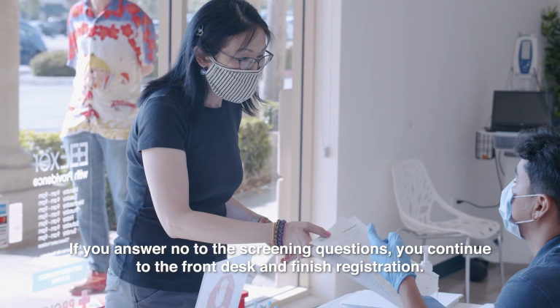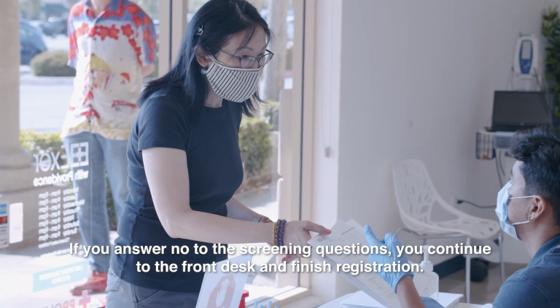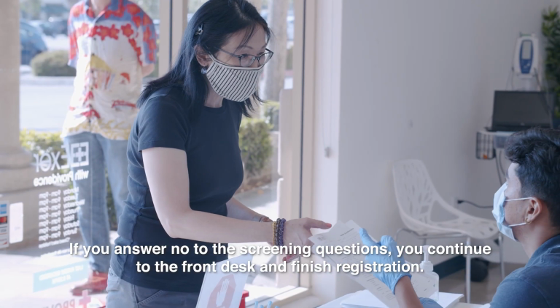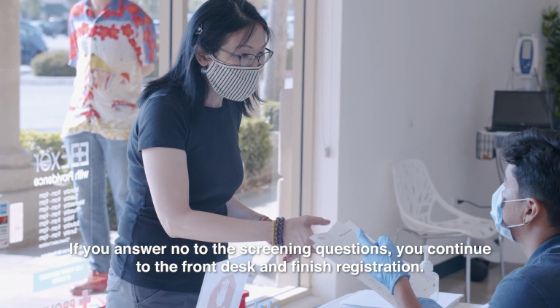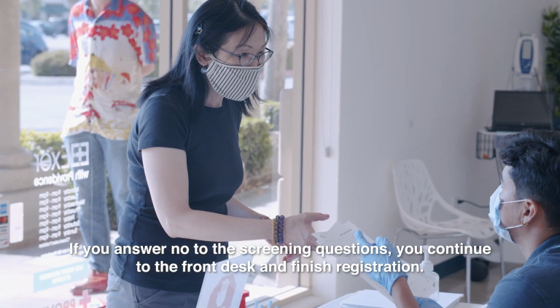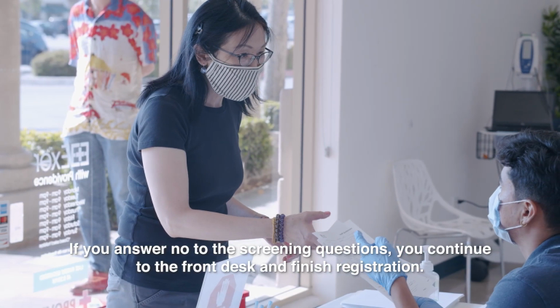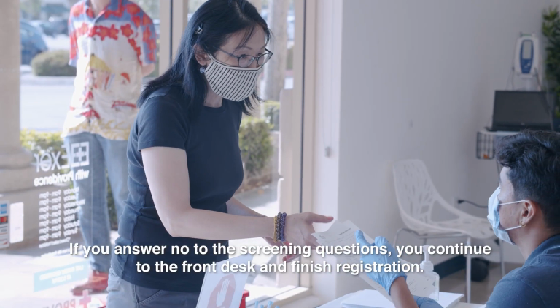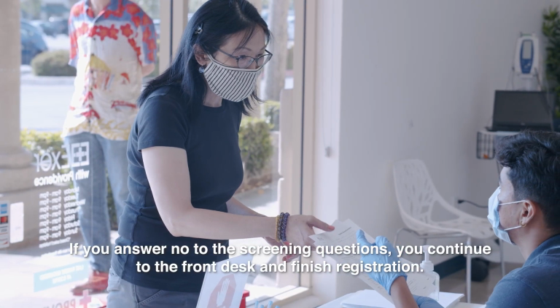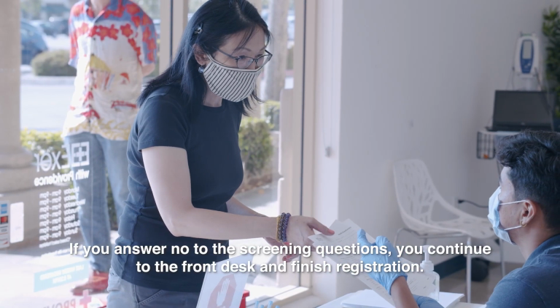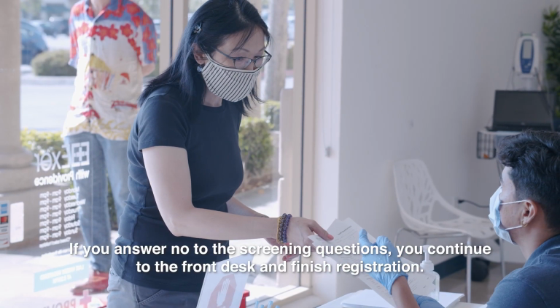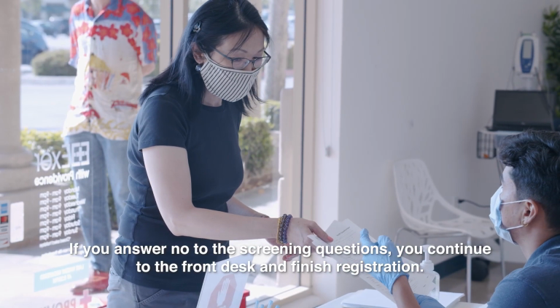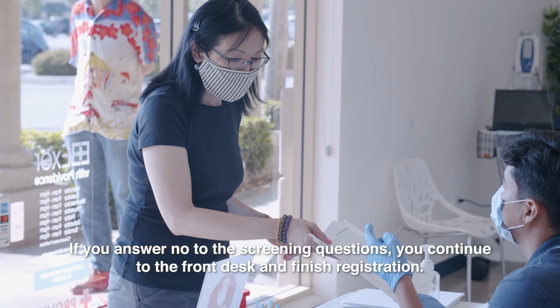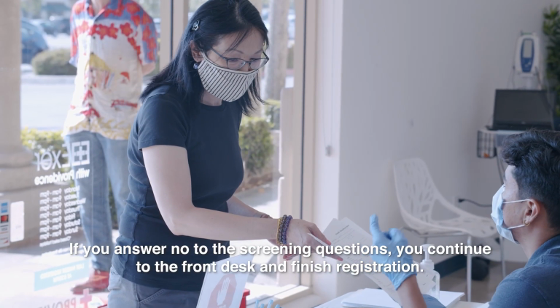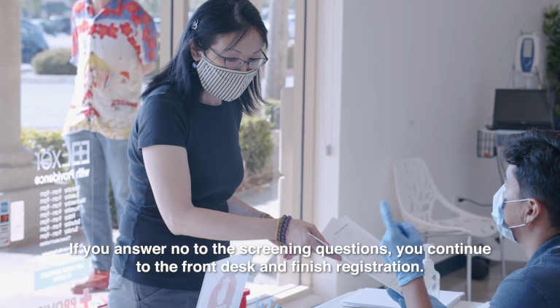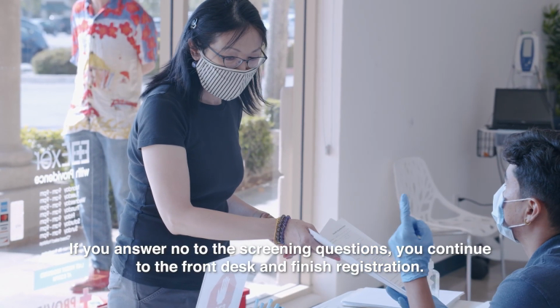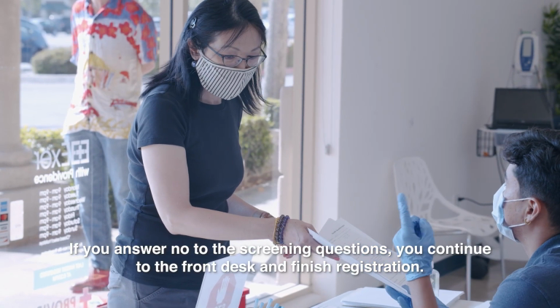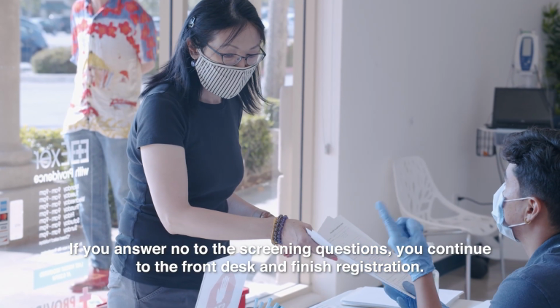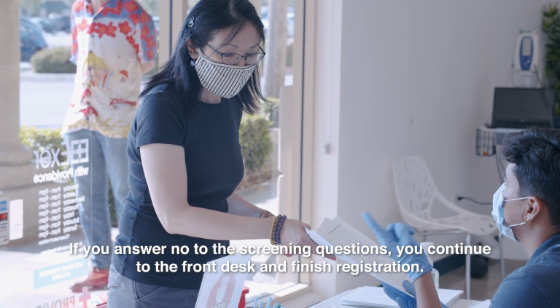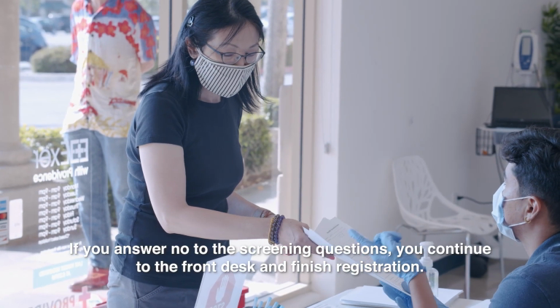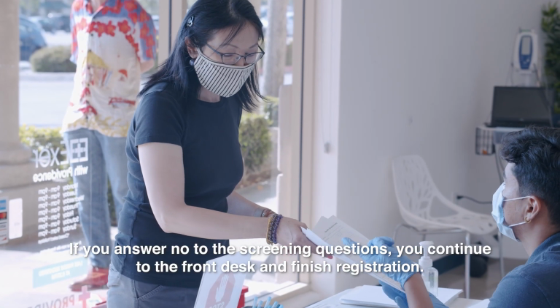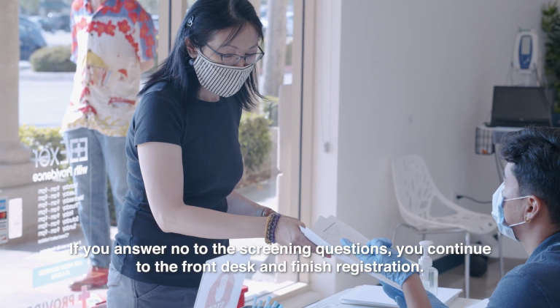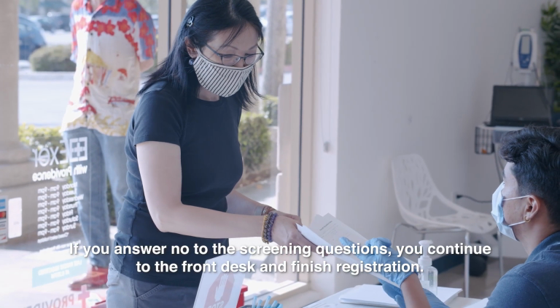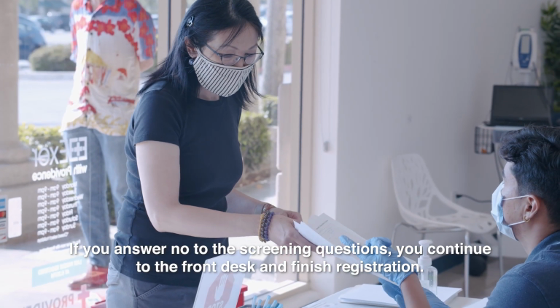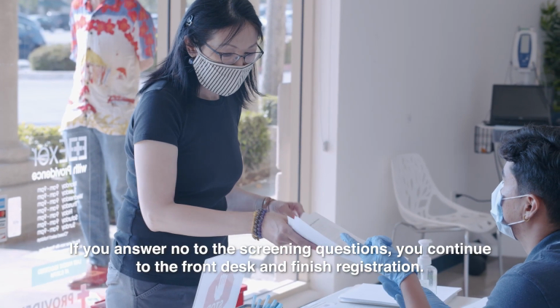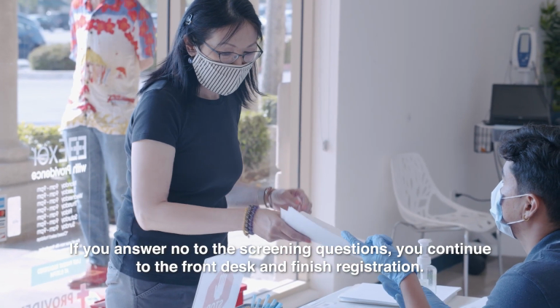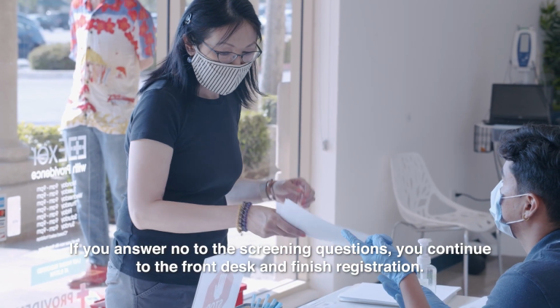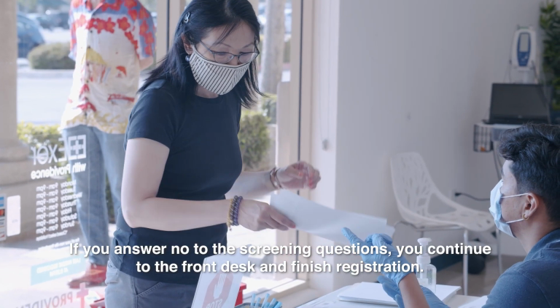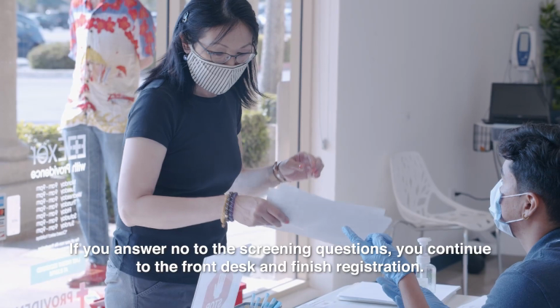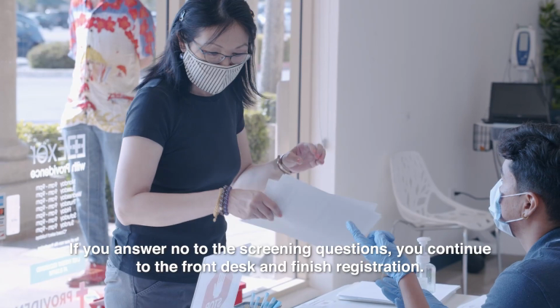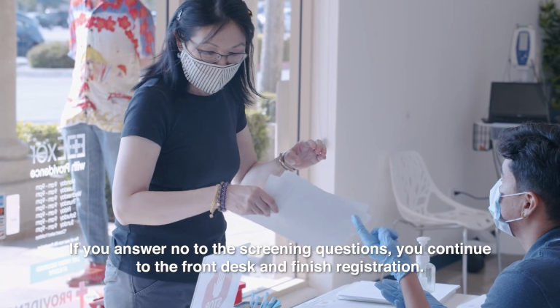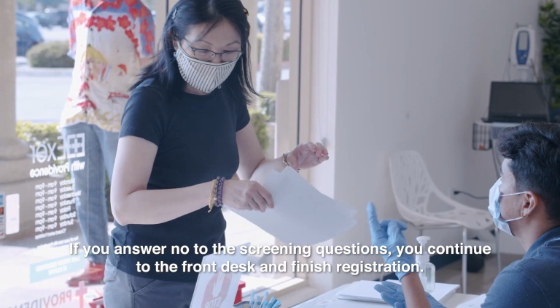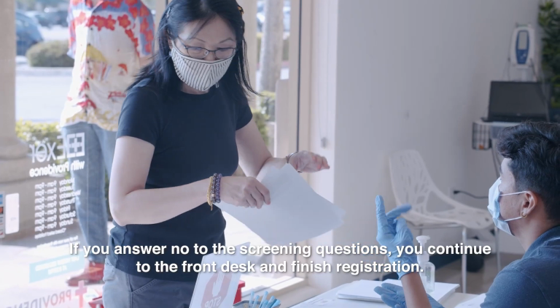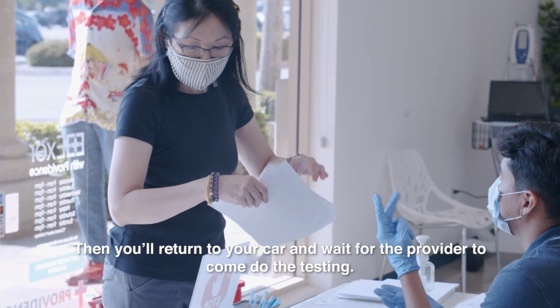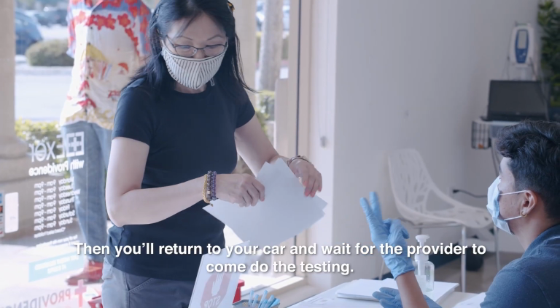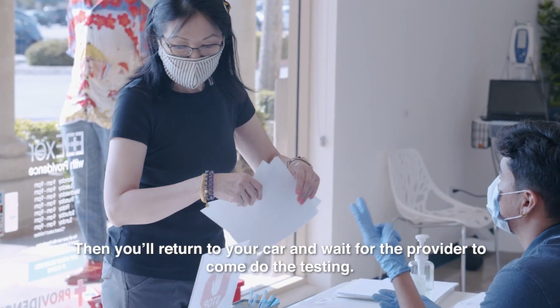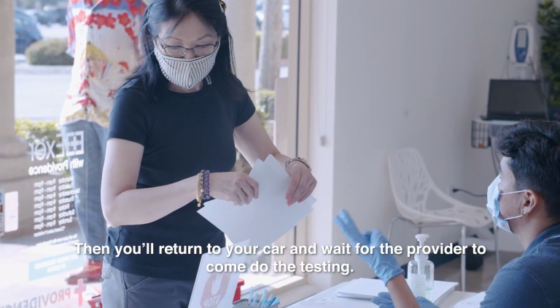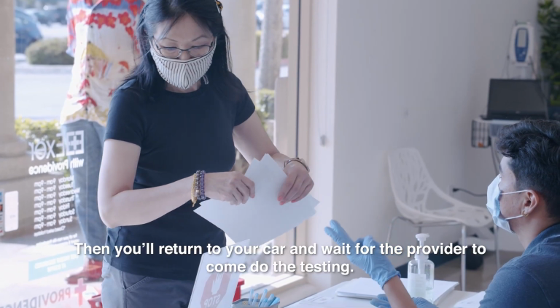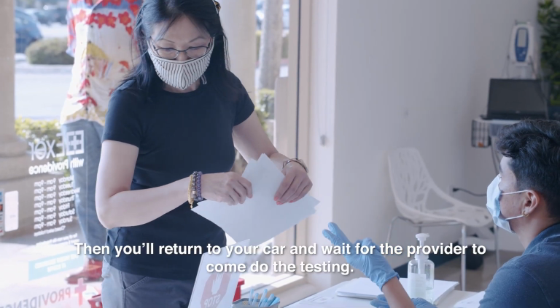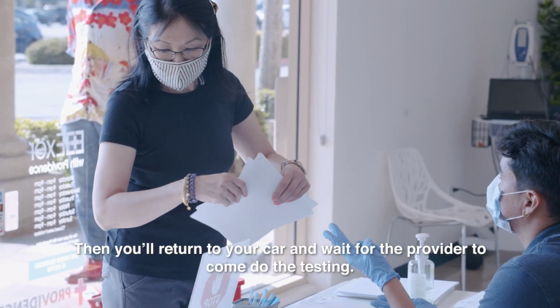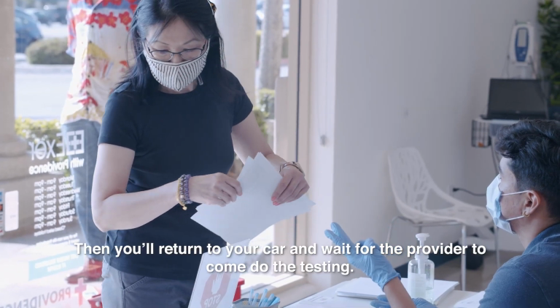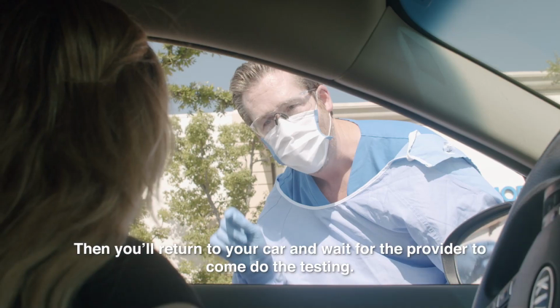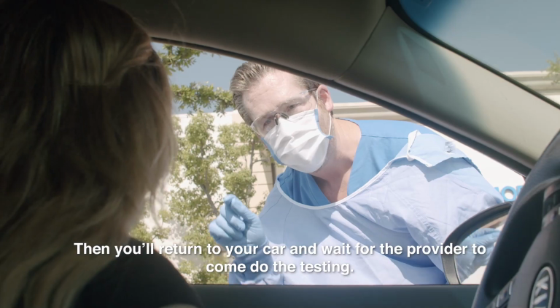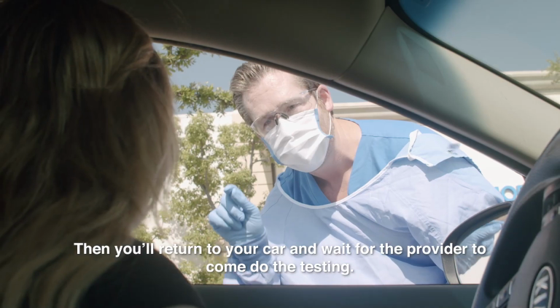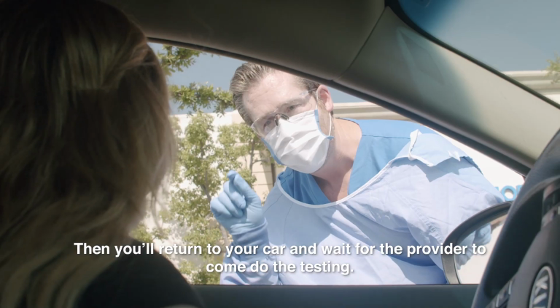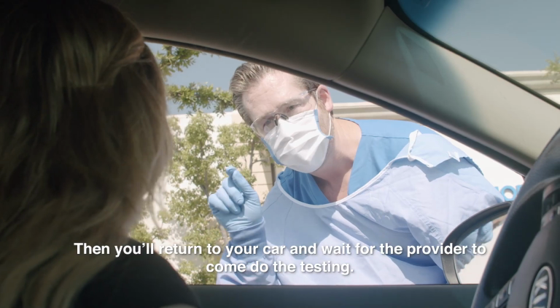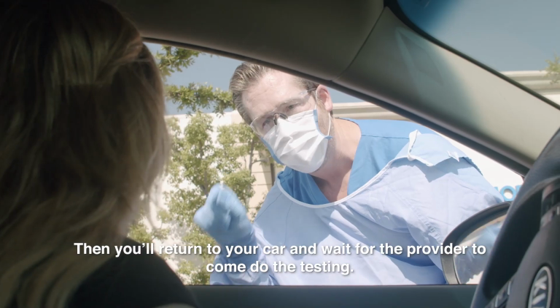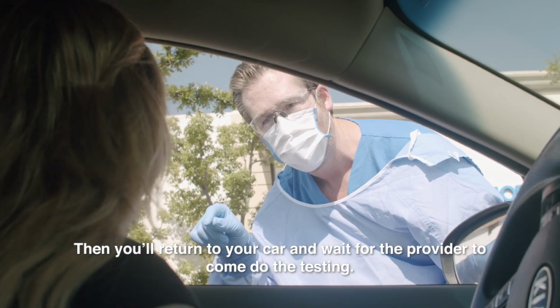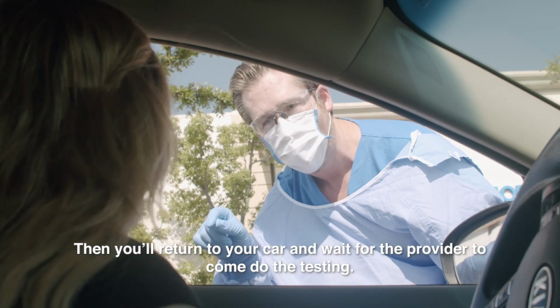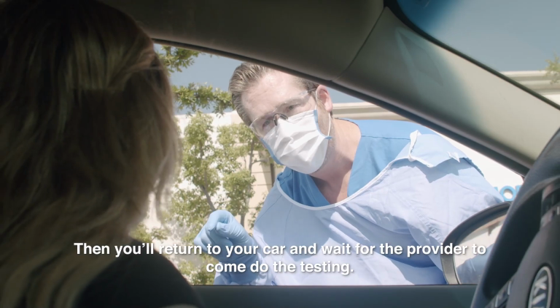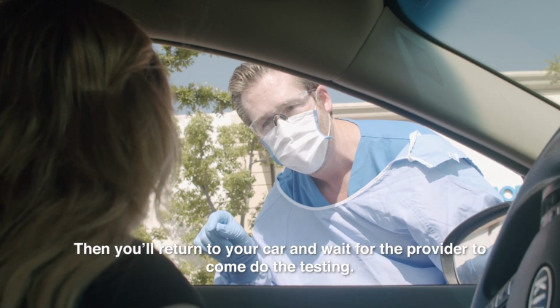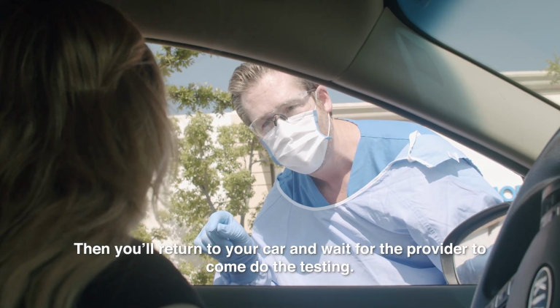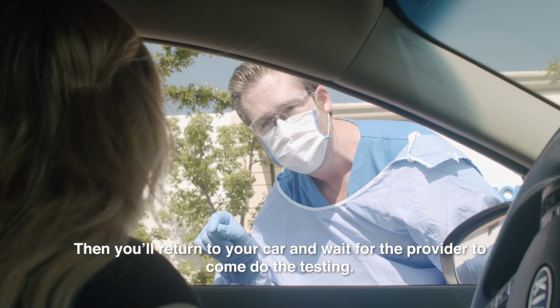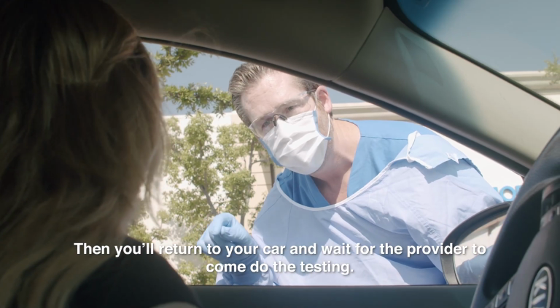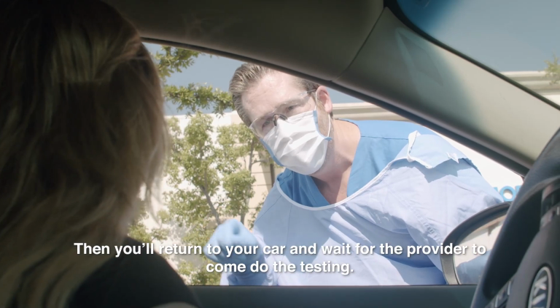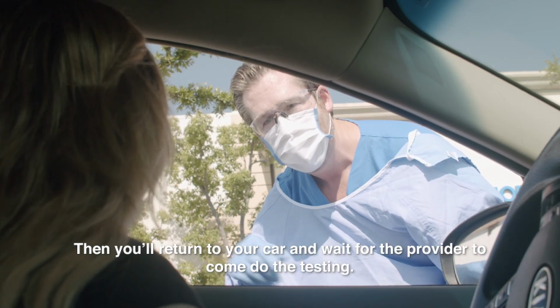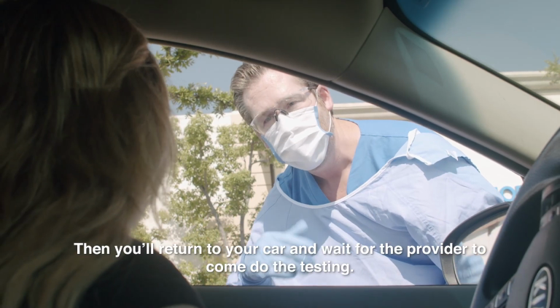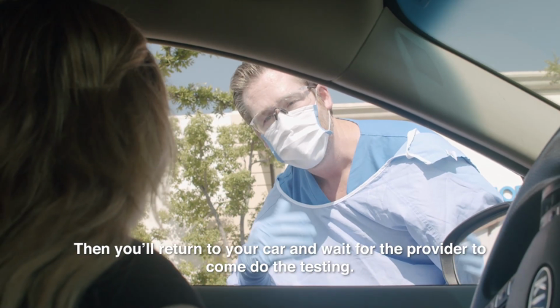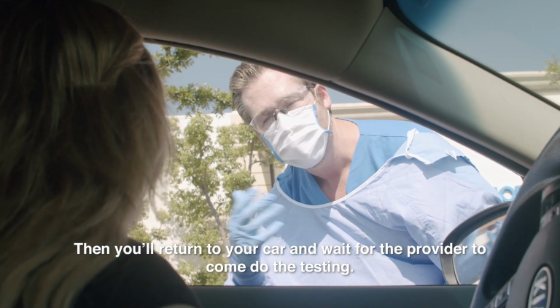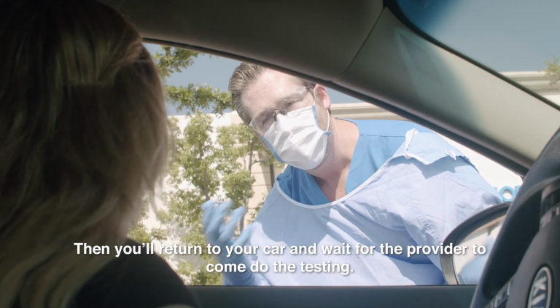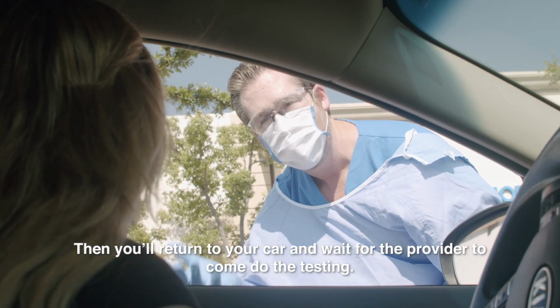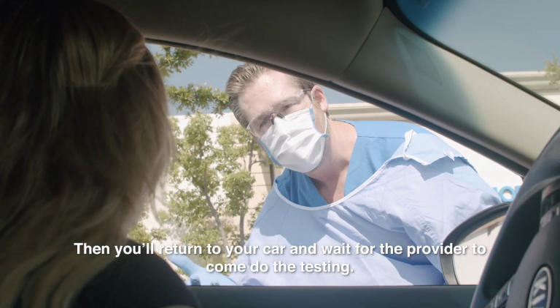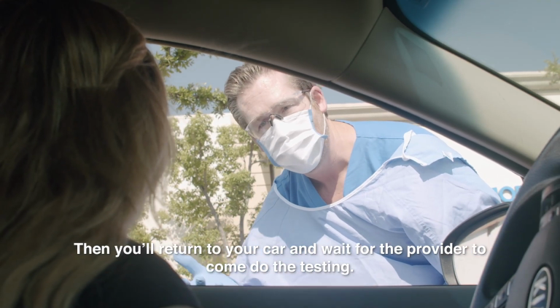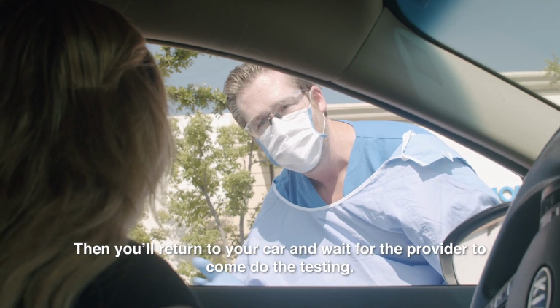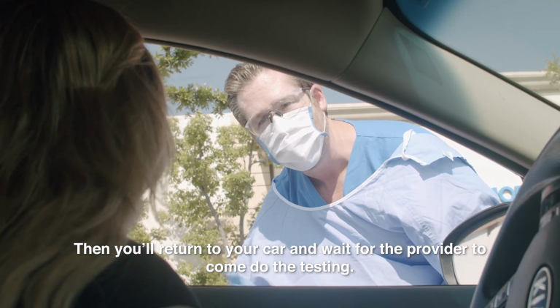If you answer no to the screening questions, you continue to the front desk and finish registration. Then you'll return to your car and wait for the provider to come do the testing.